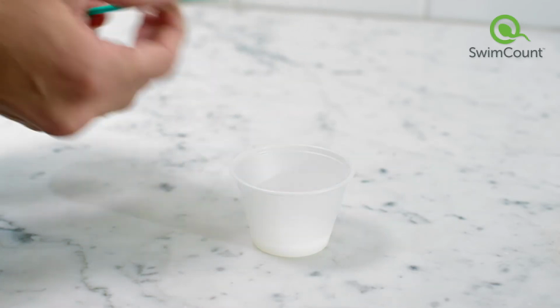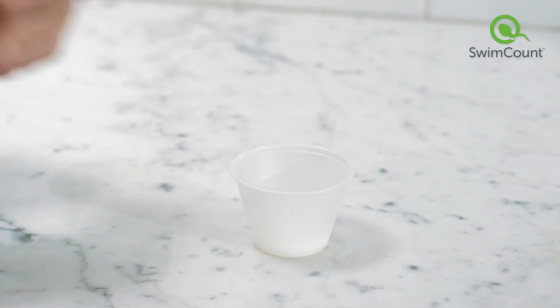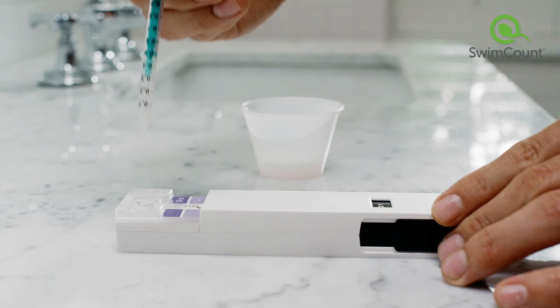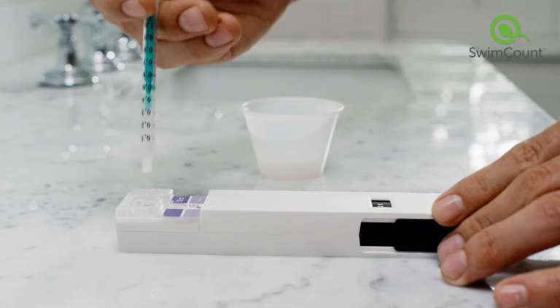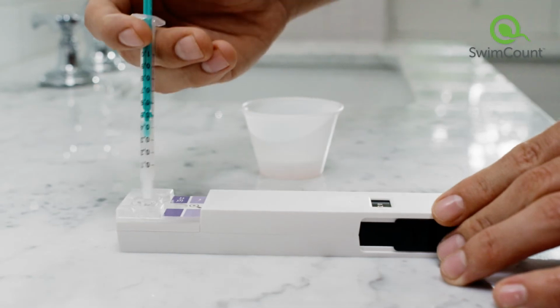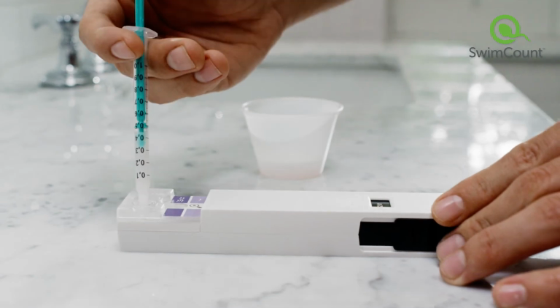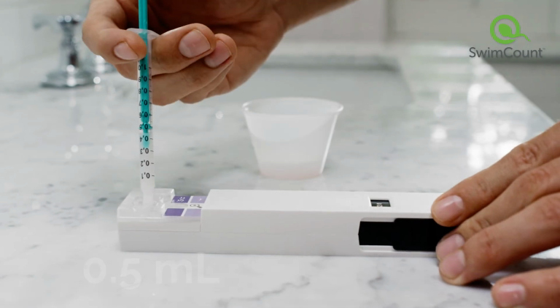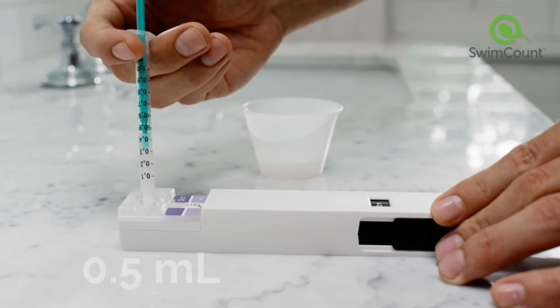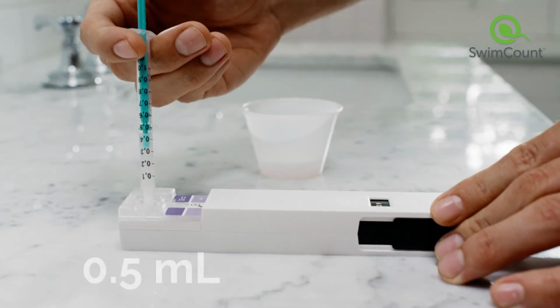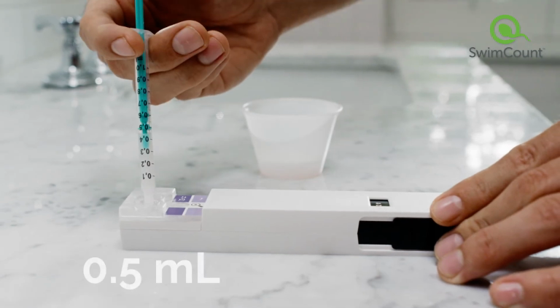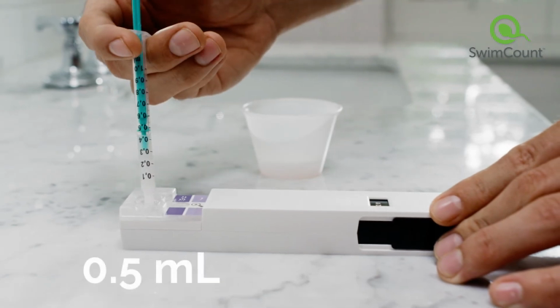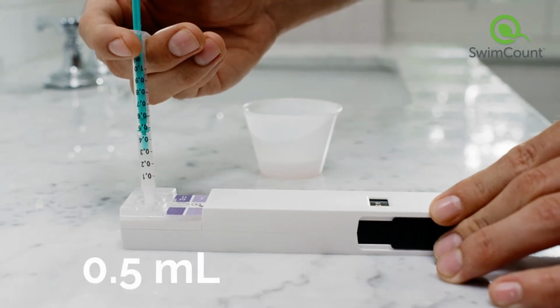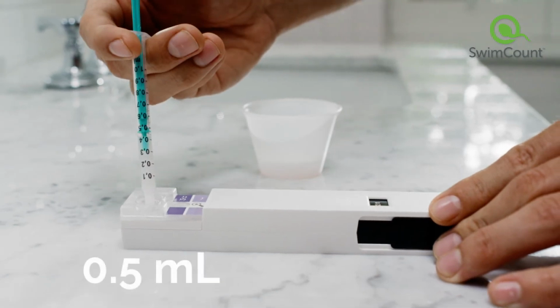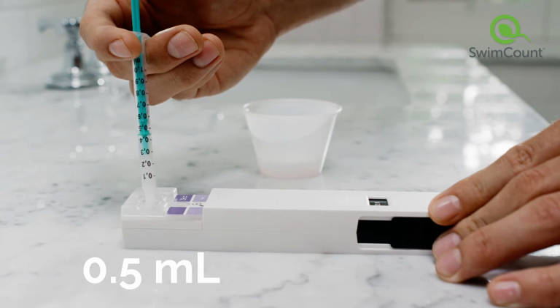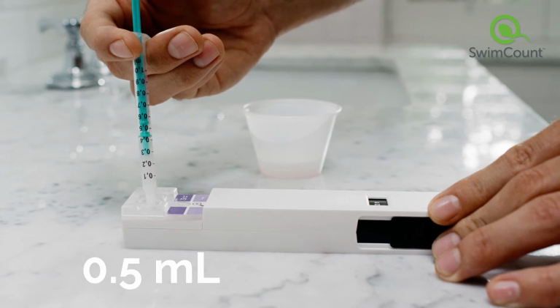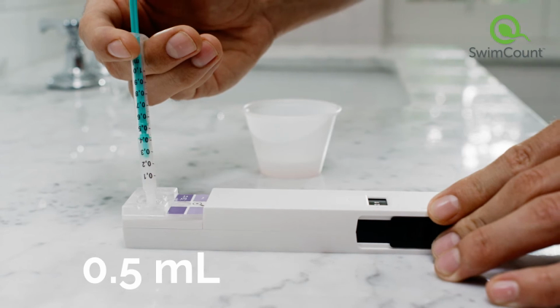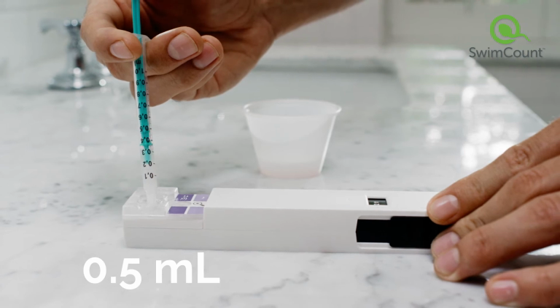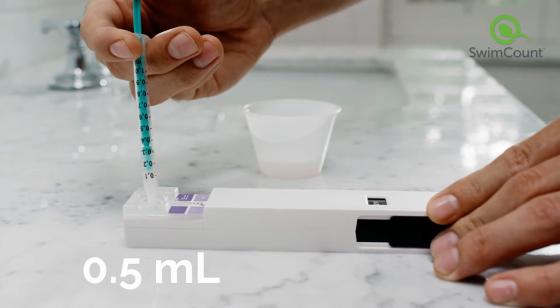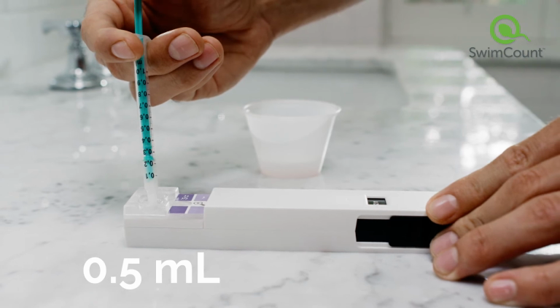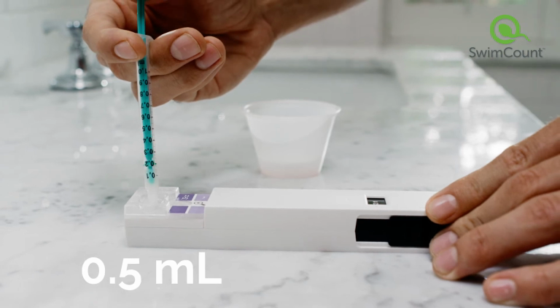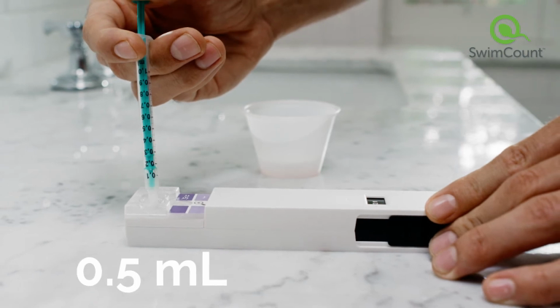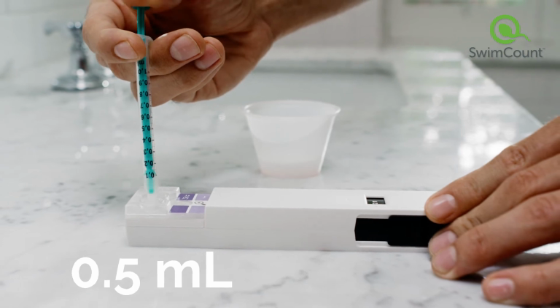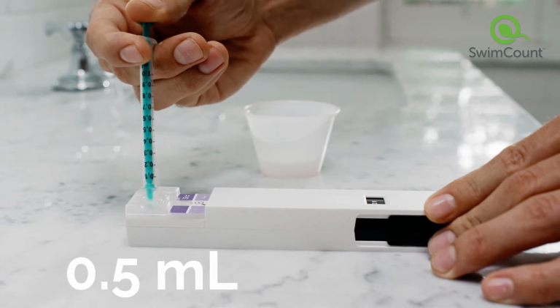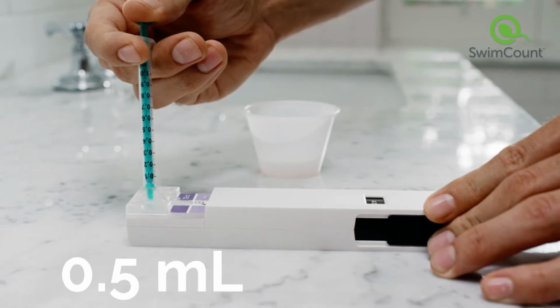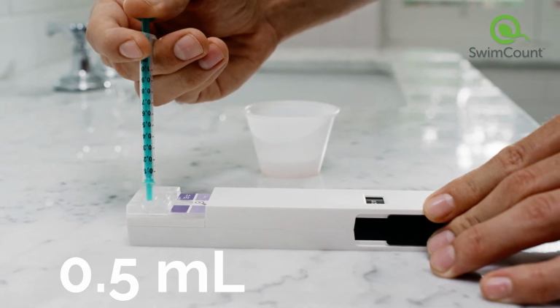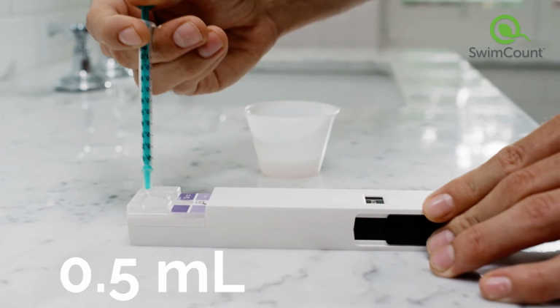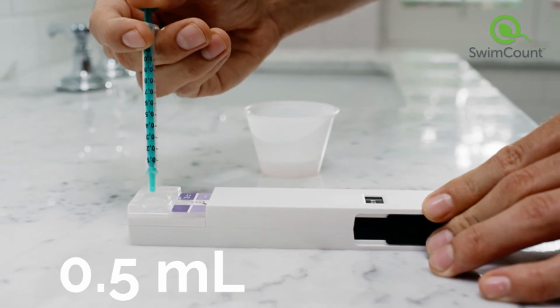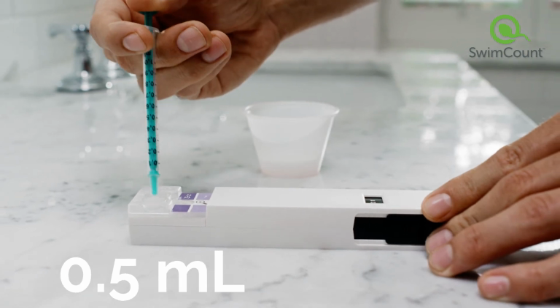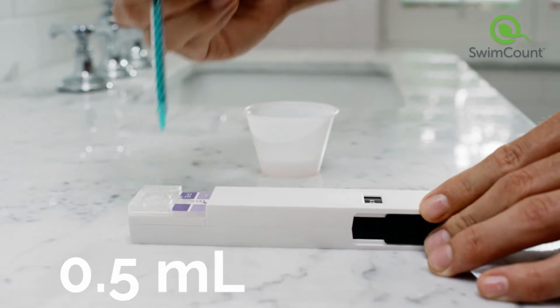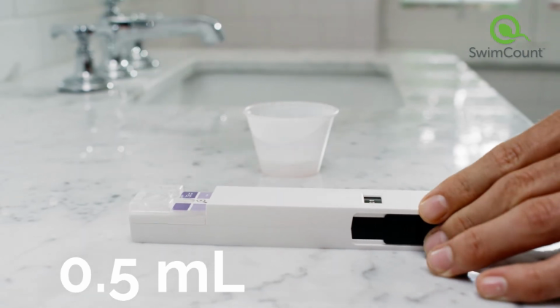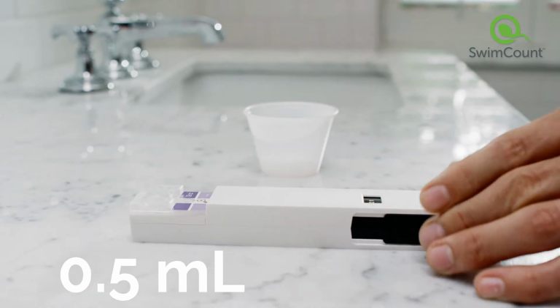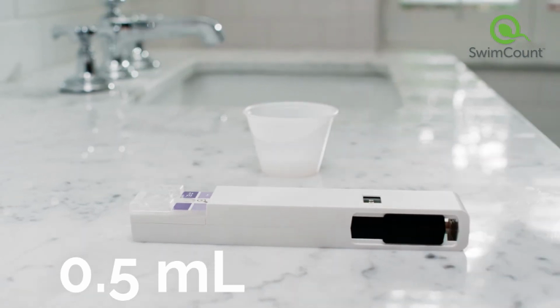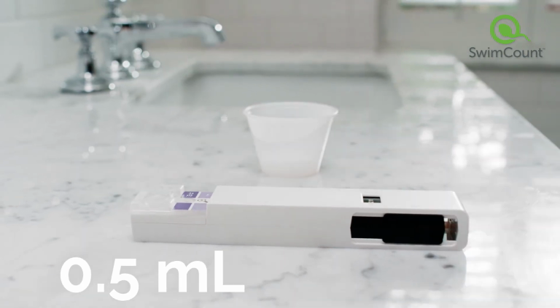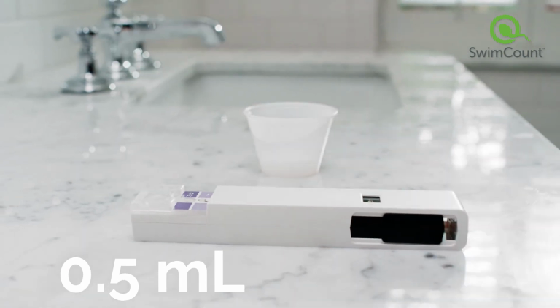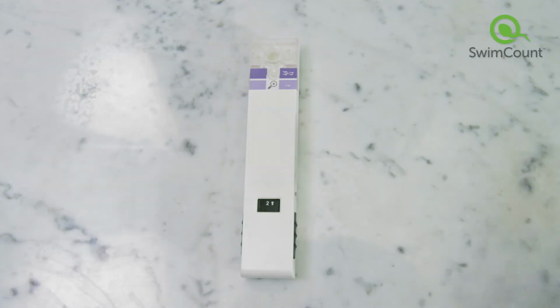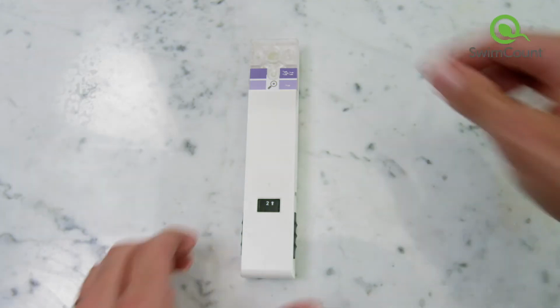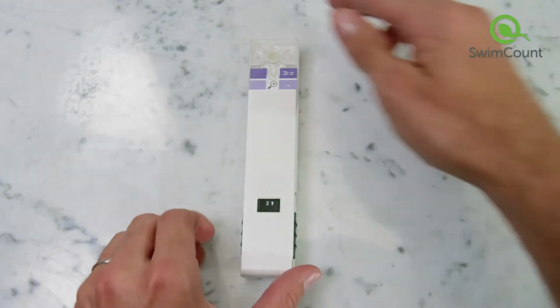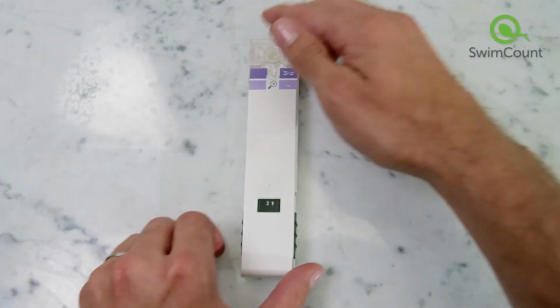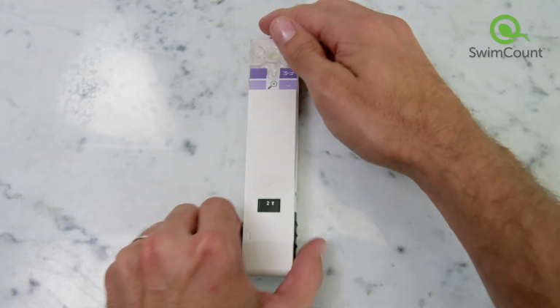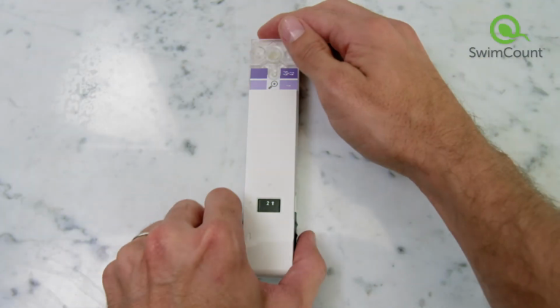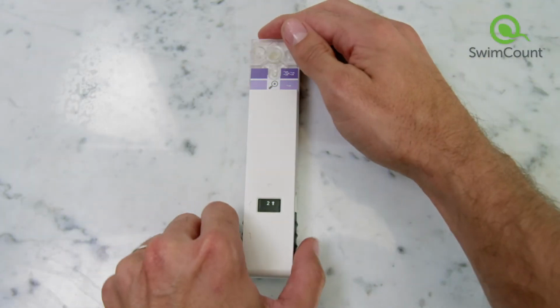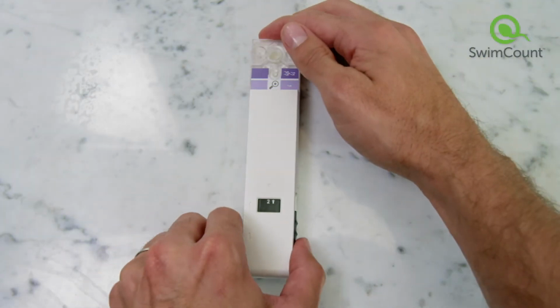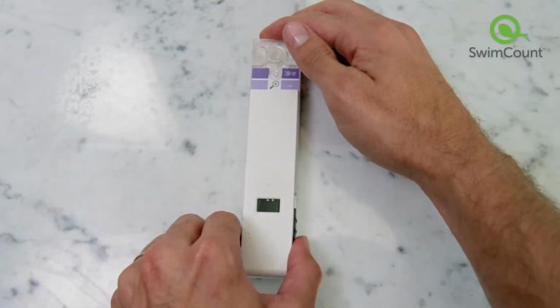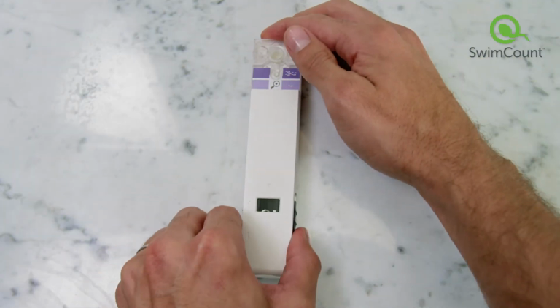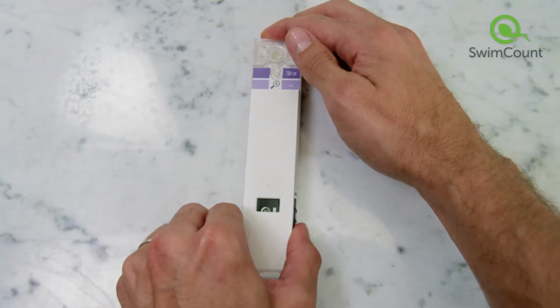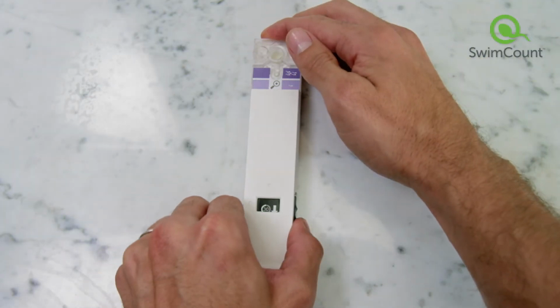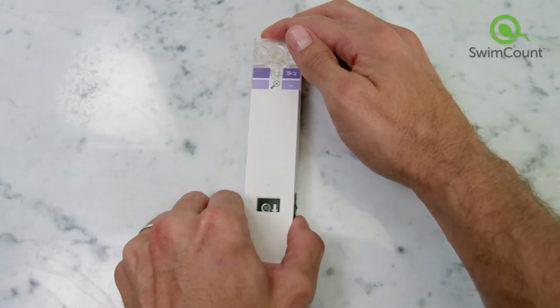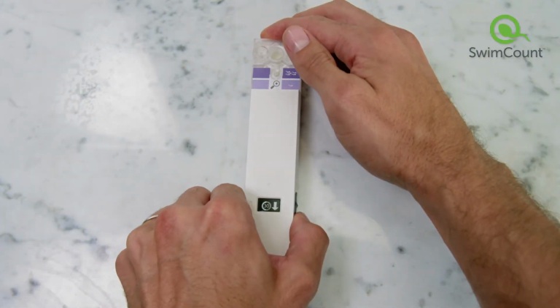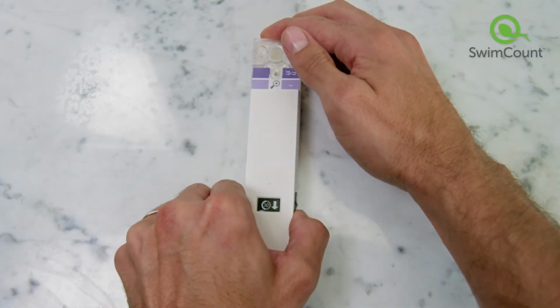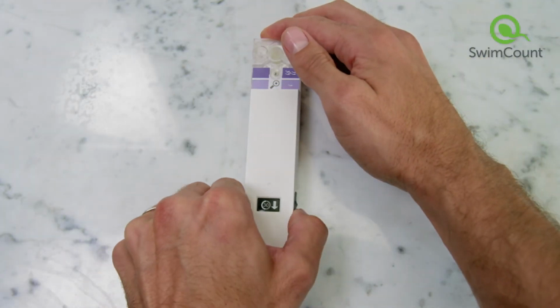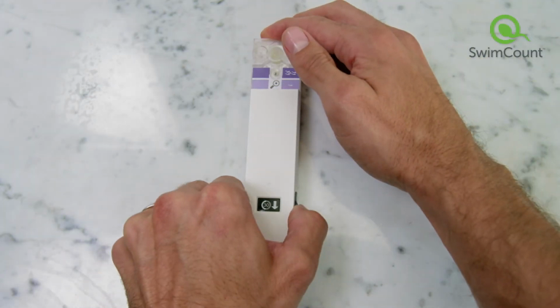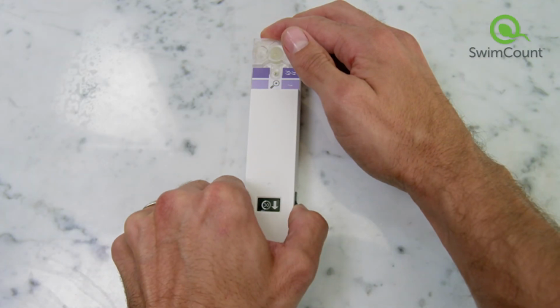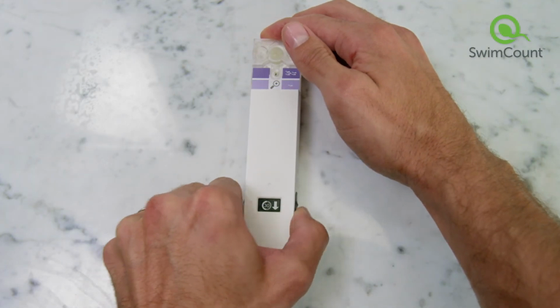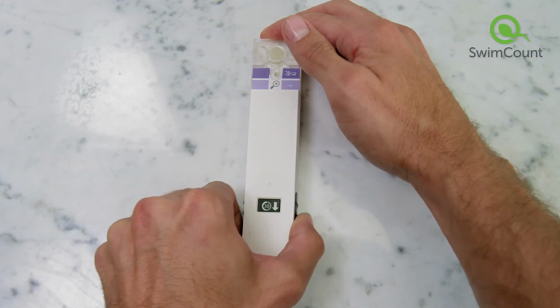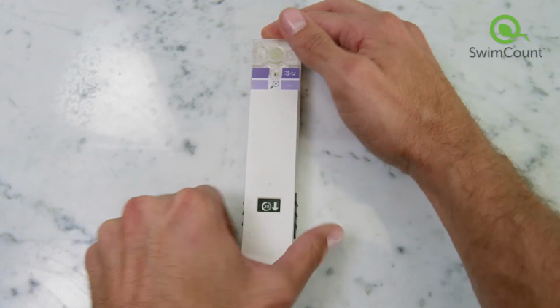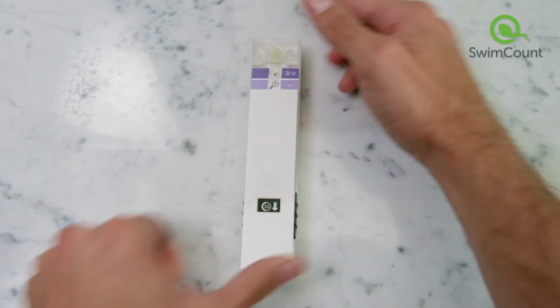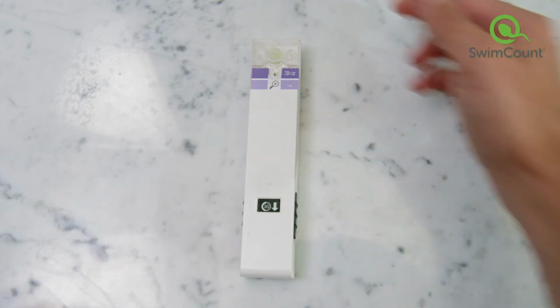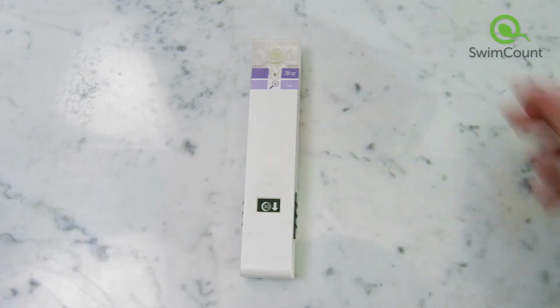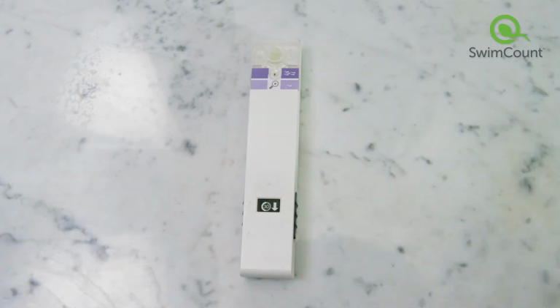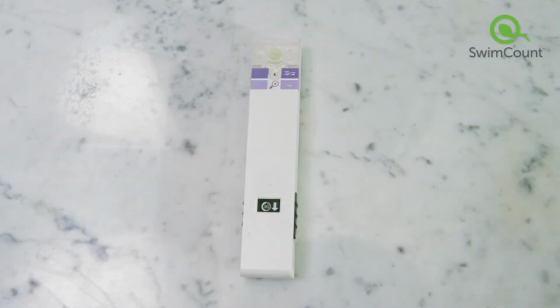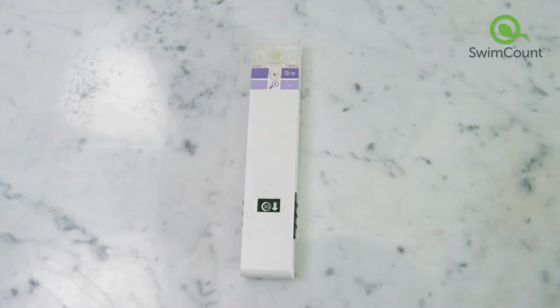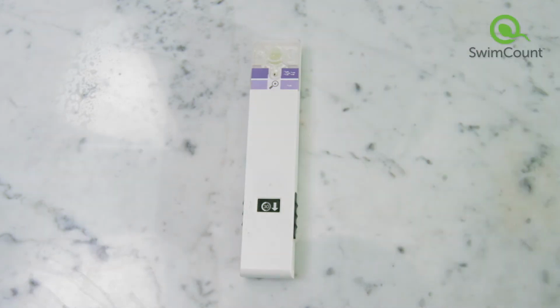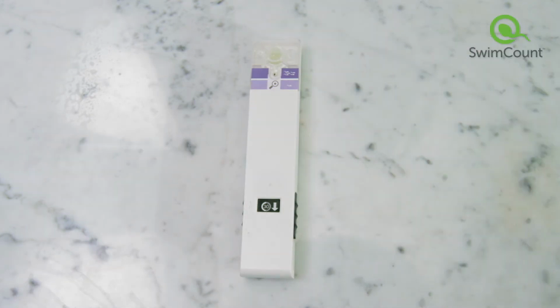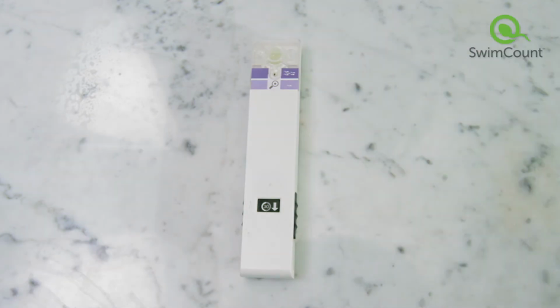Add 0.5 milliliters to the device and push the slider slowly all the way forward until you hear a clicking sound to activate.